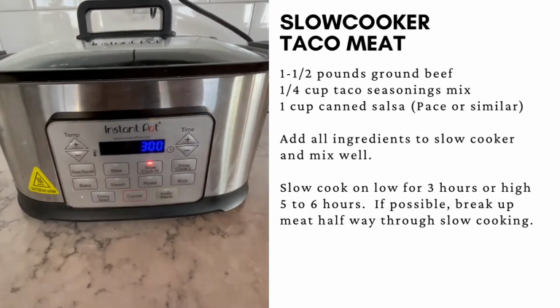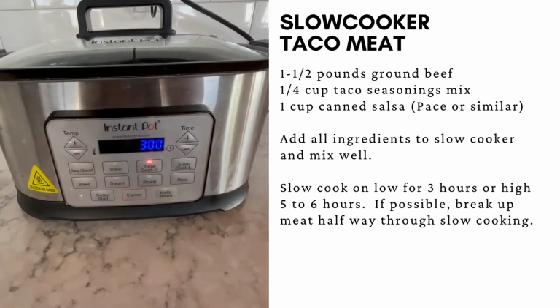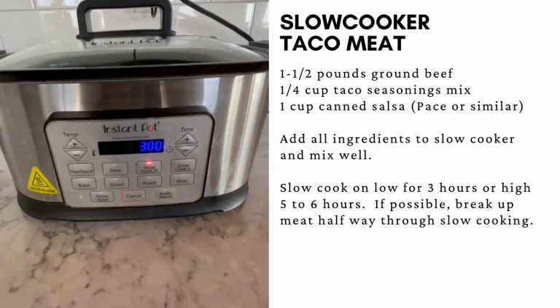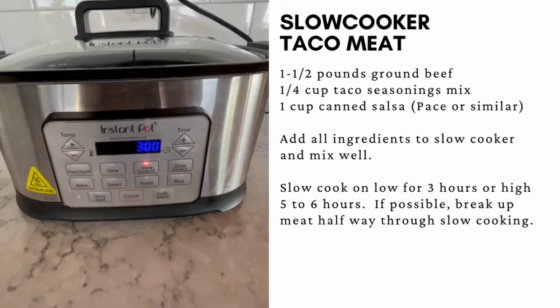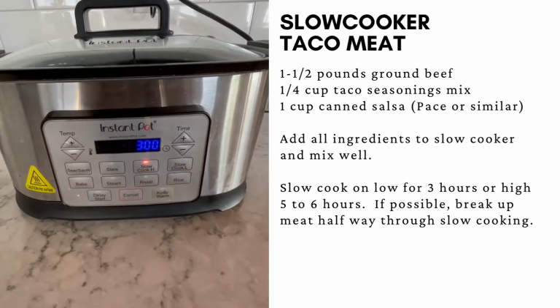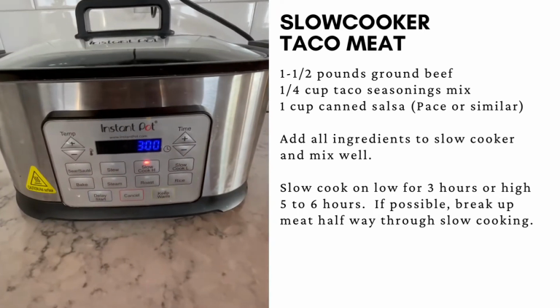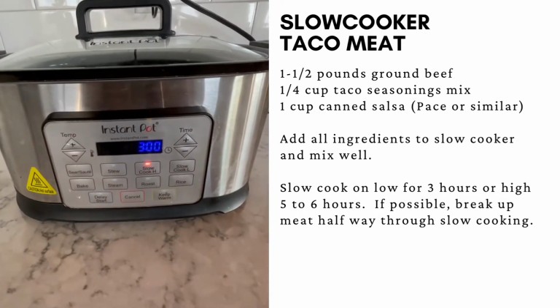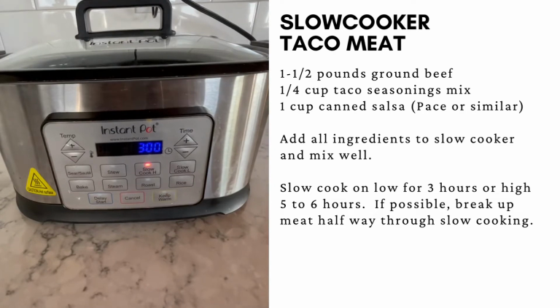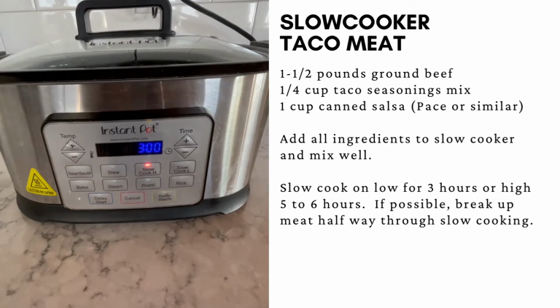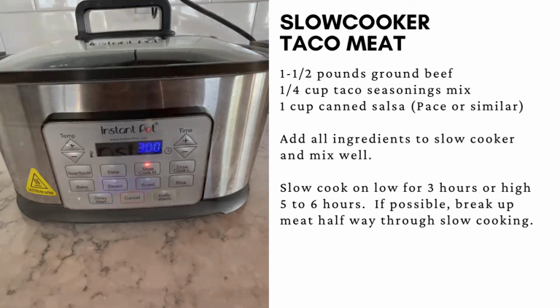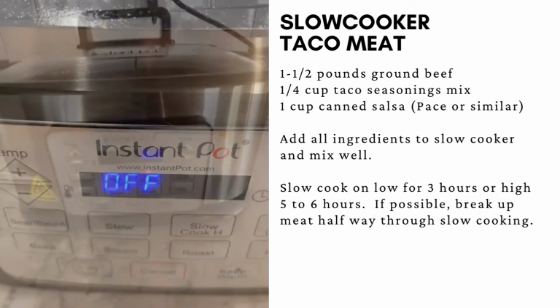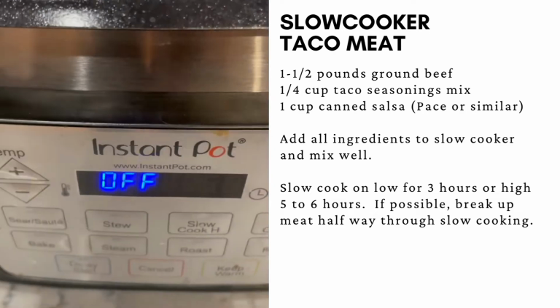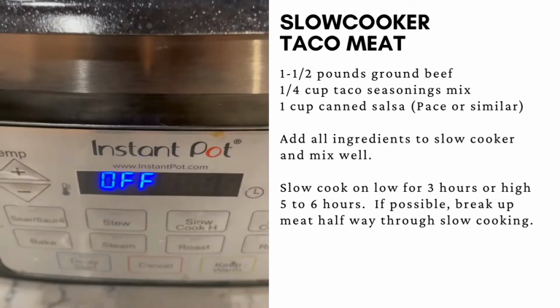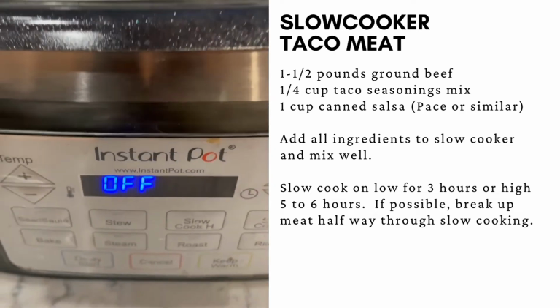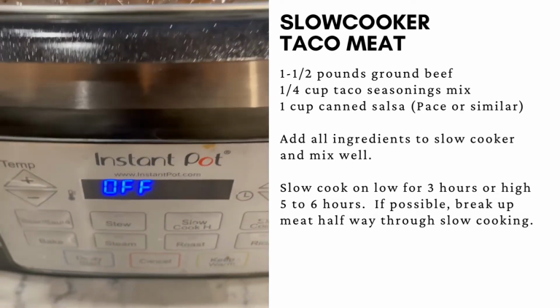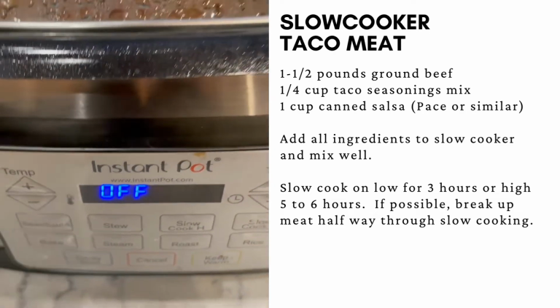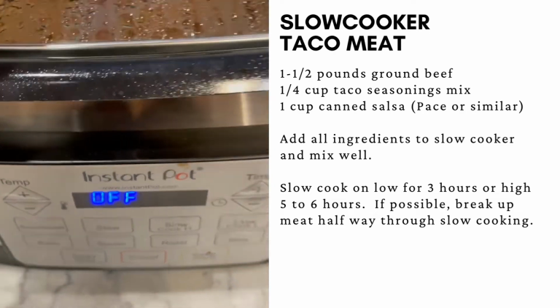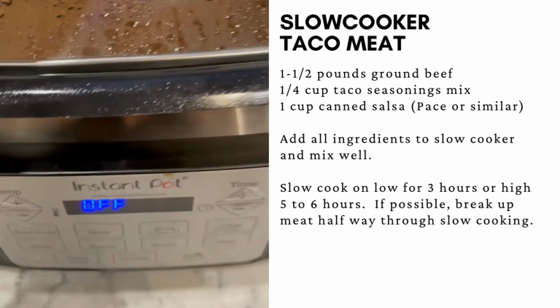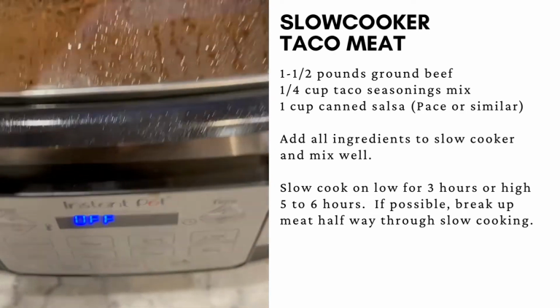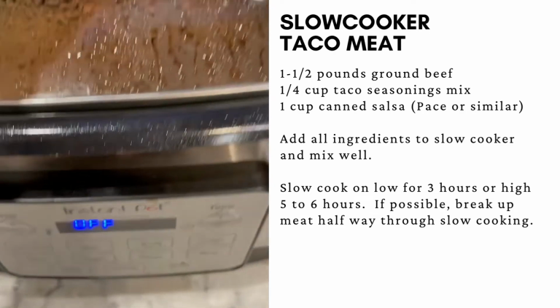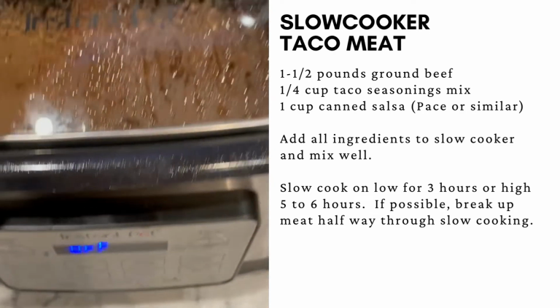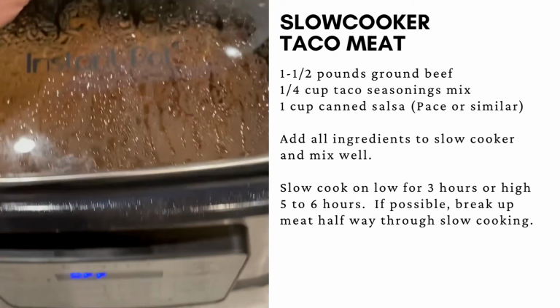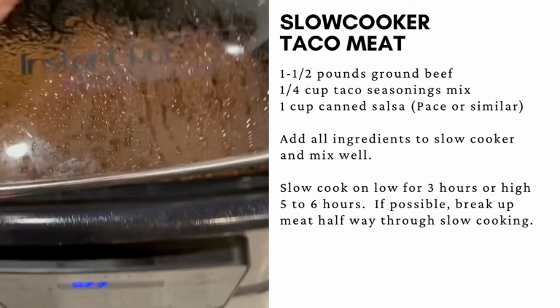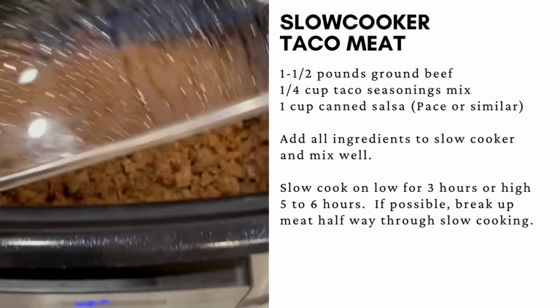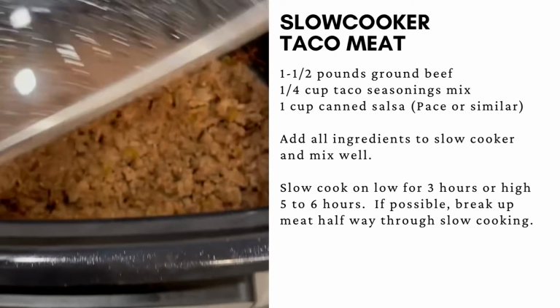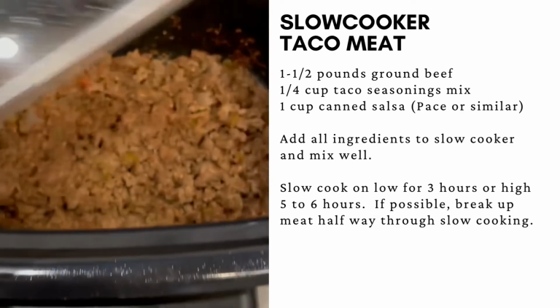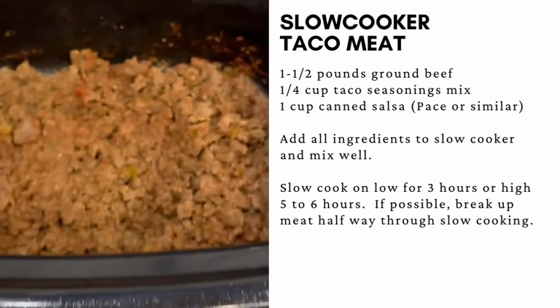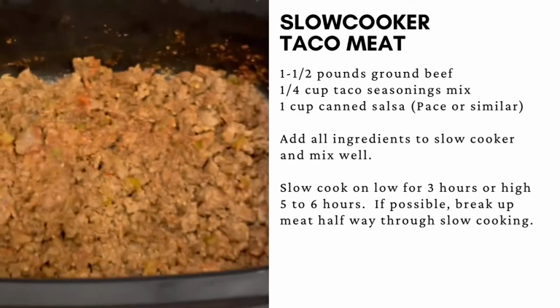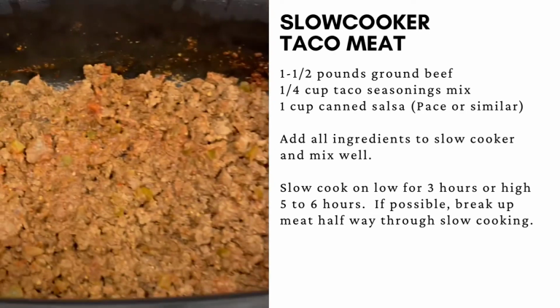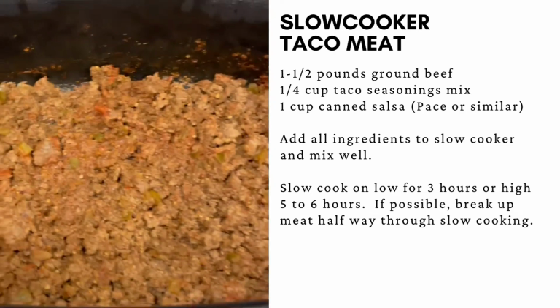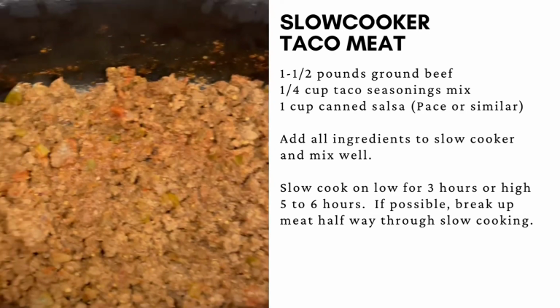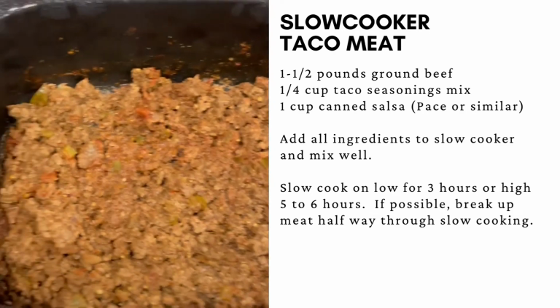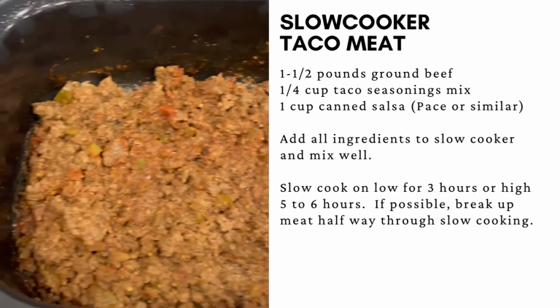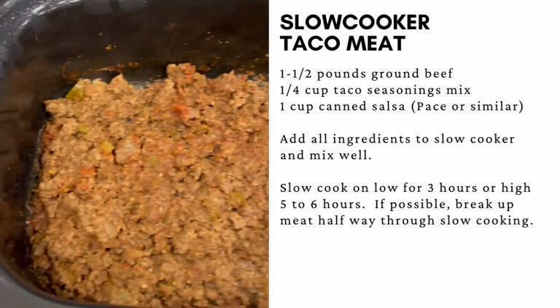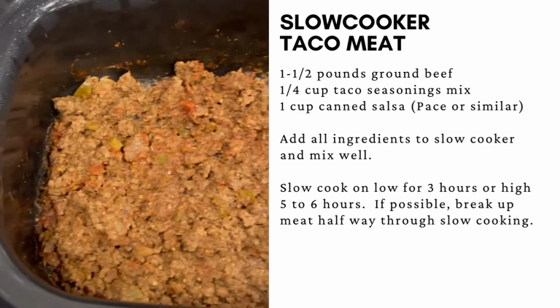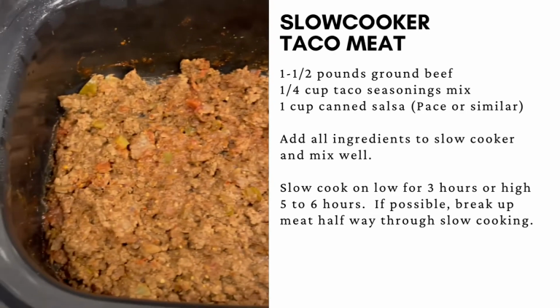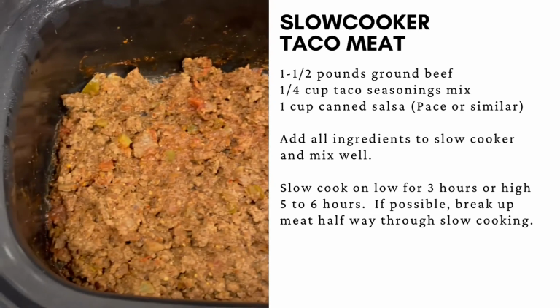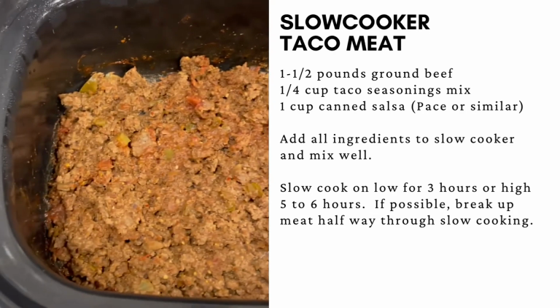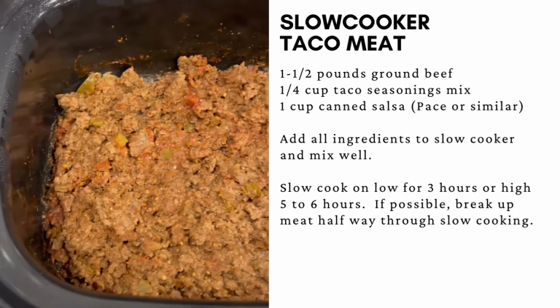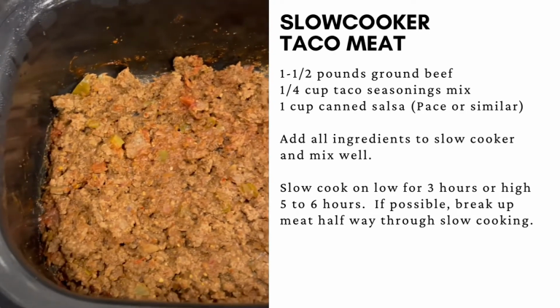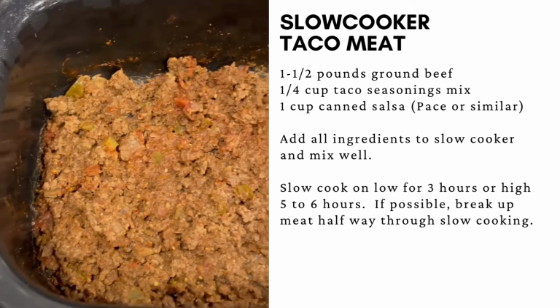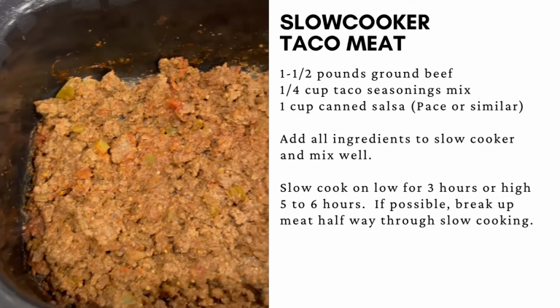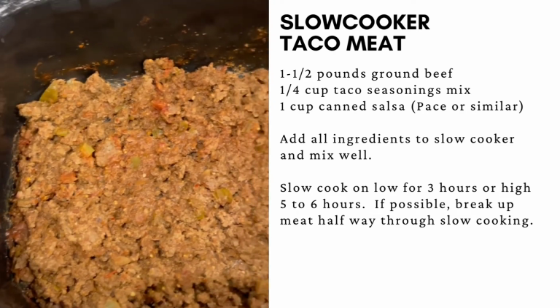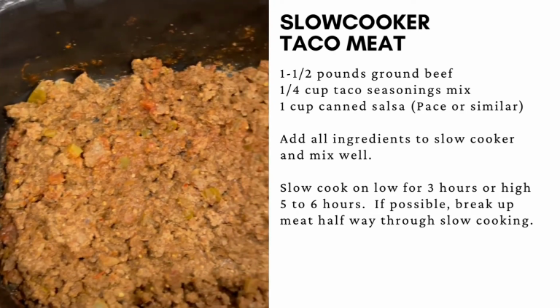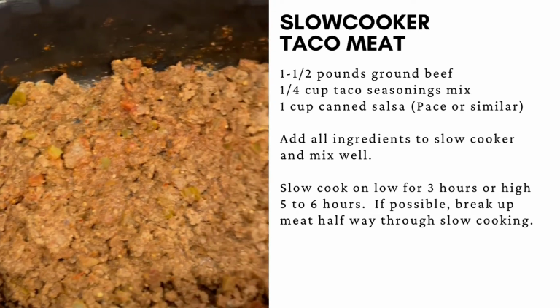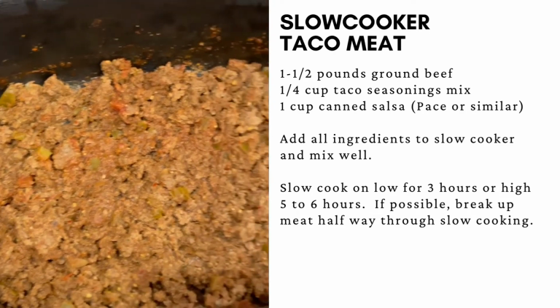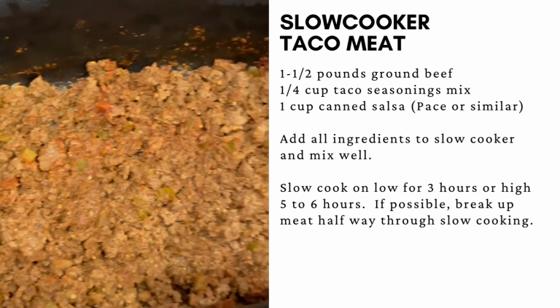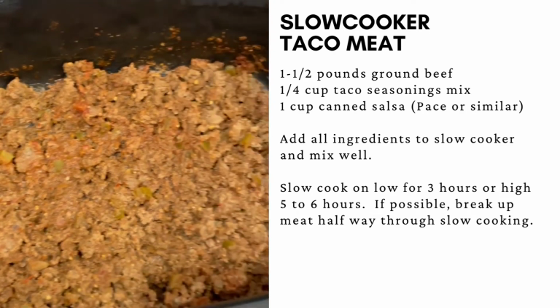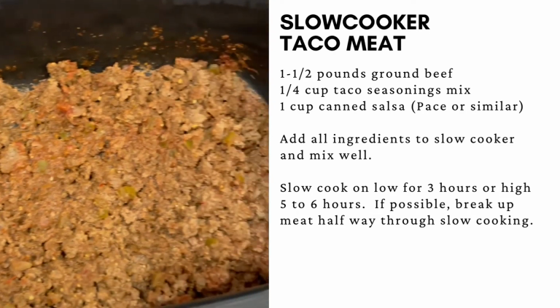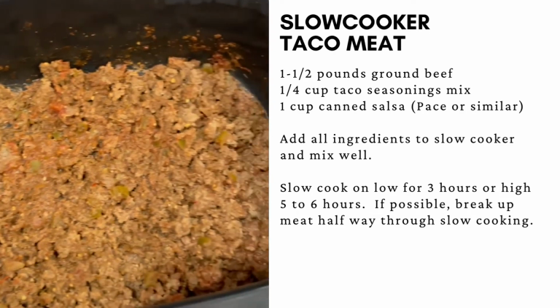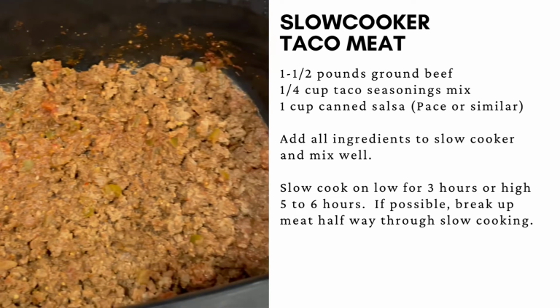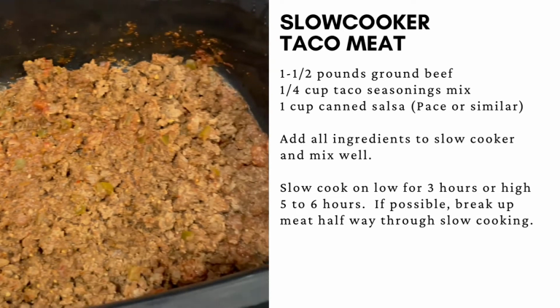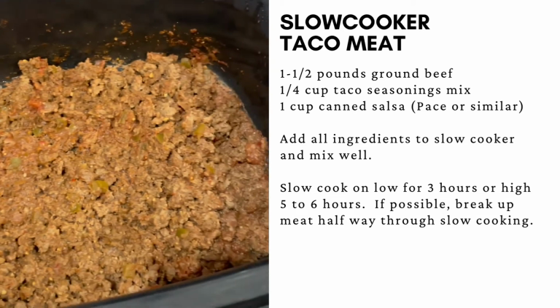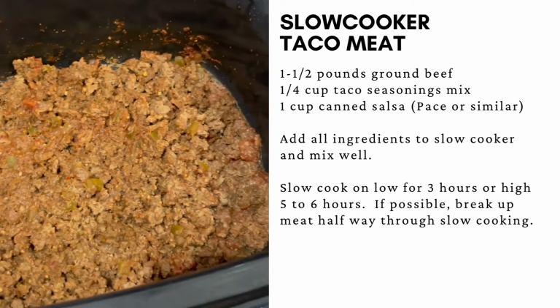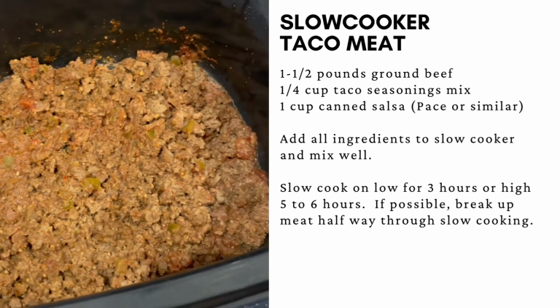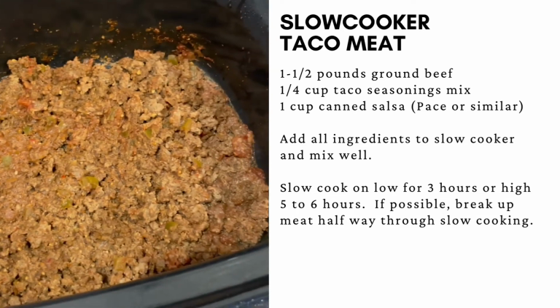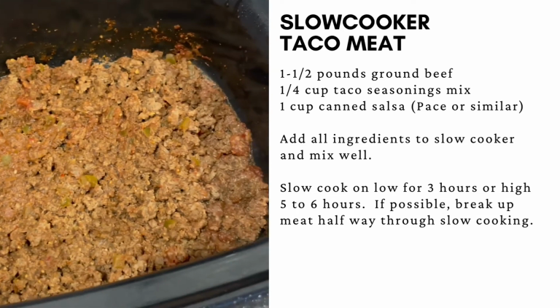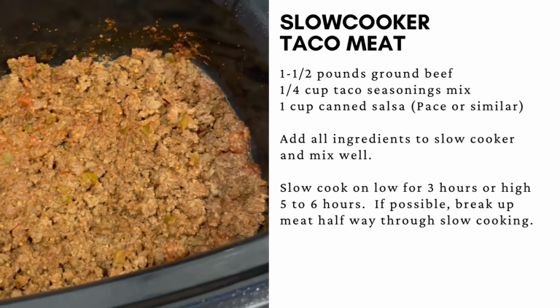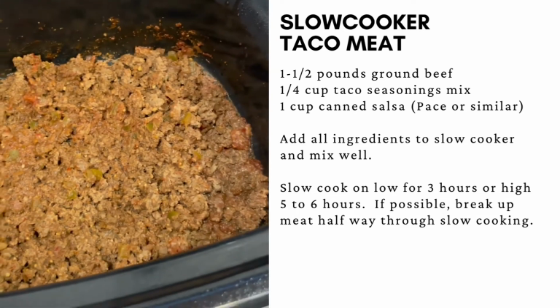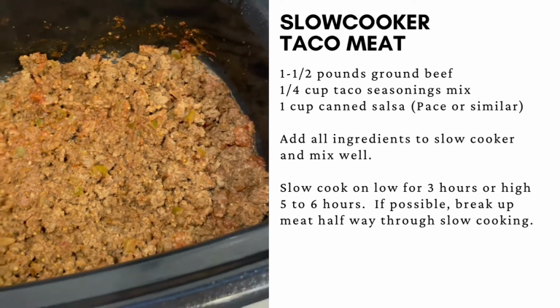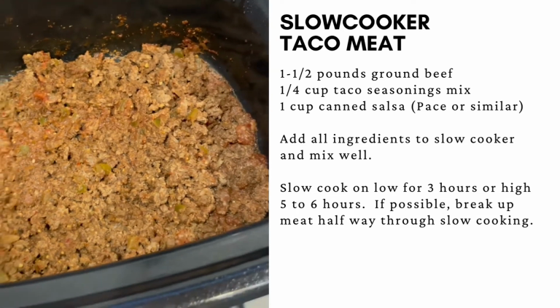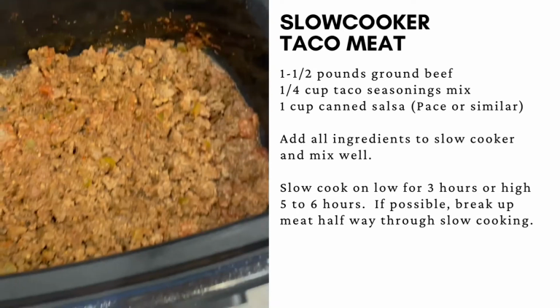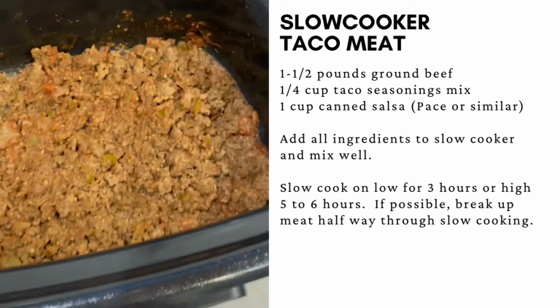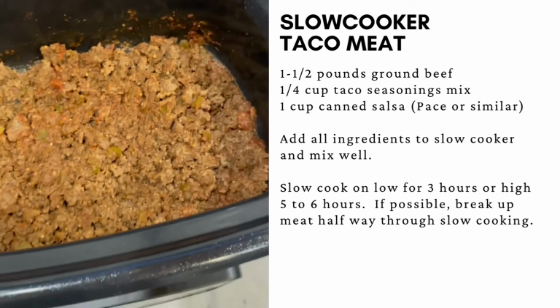Cook for three hours on high or five to six hours on low. If you're able, break the meat up about halfway through the slow cooking process.